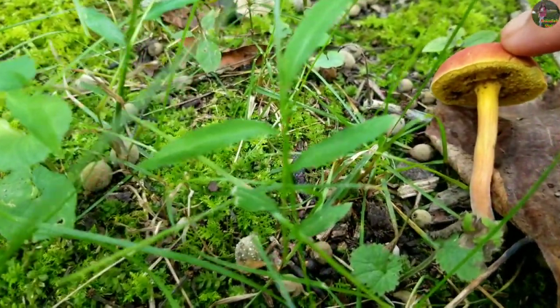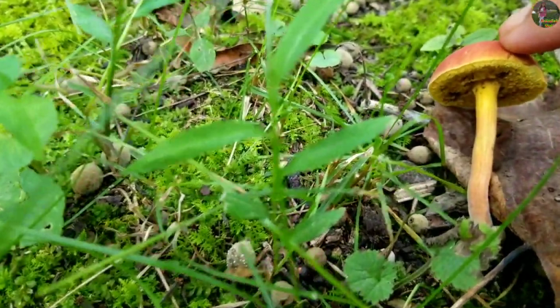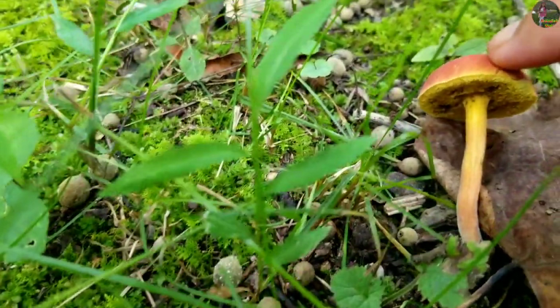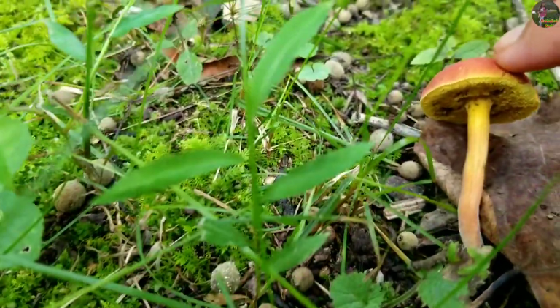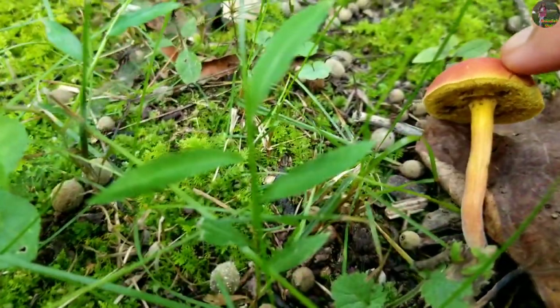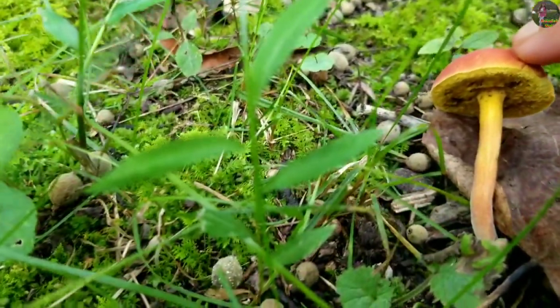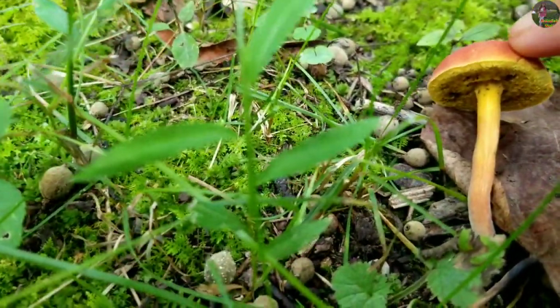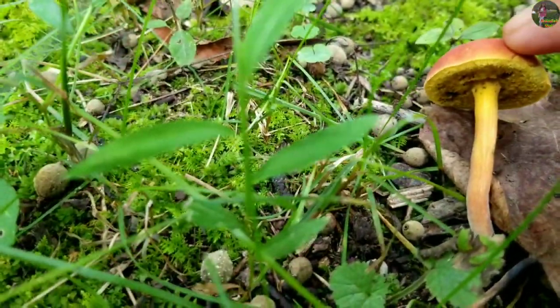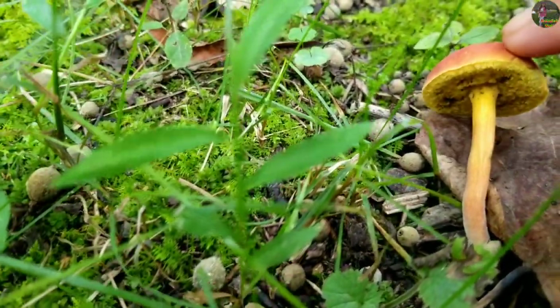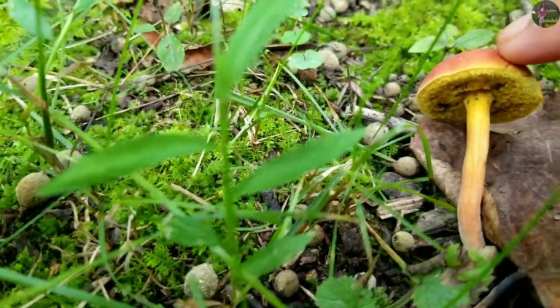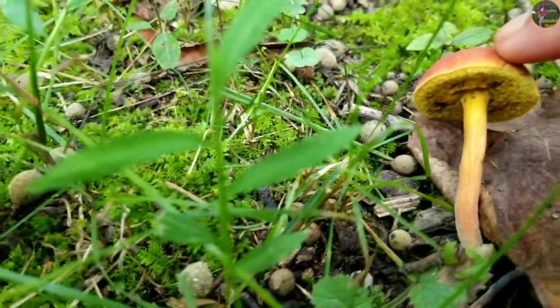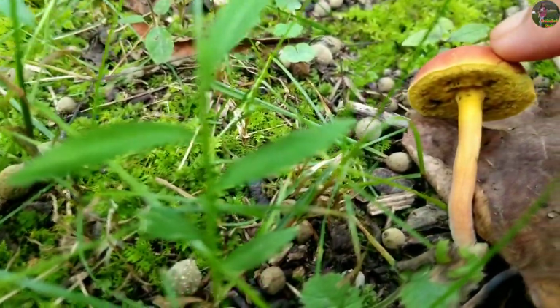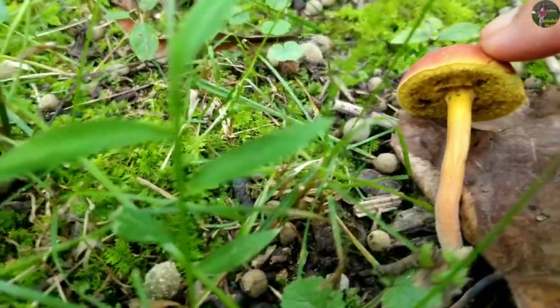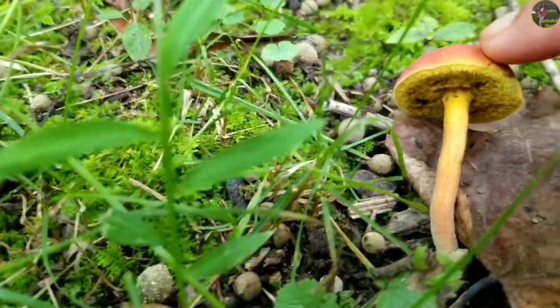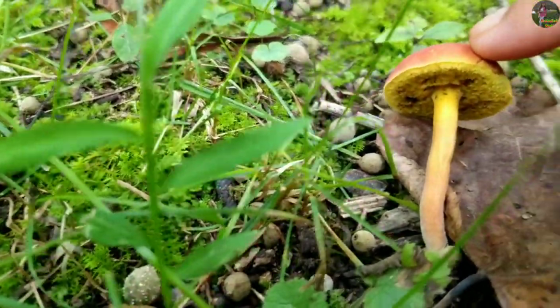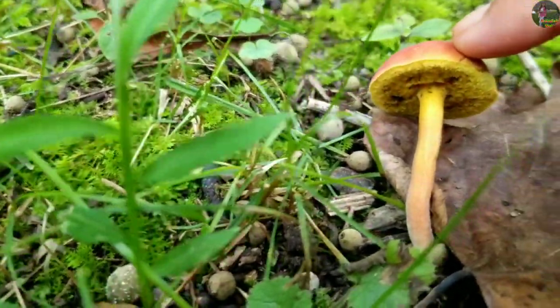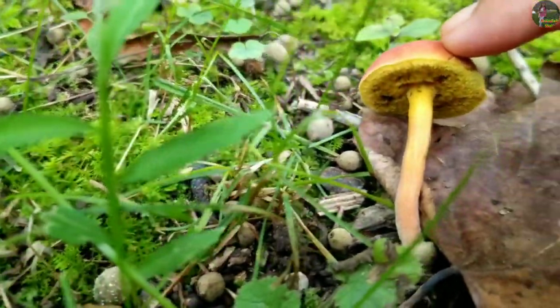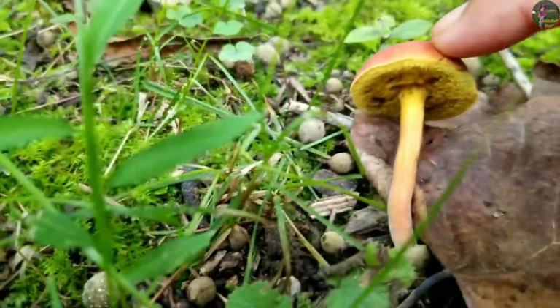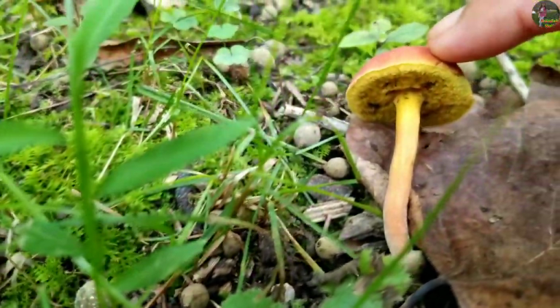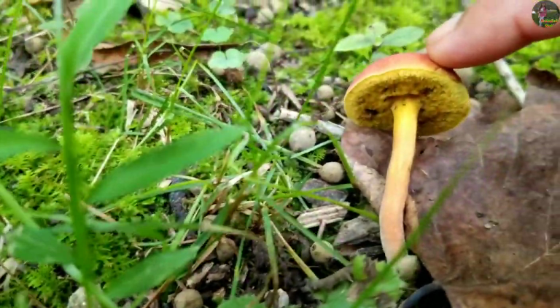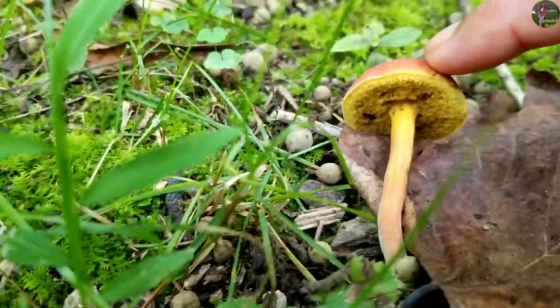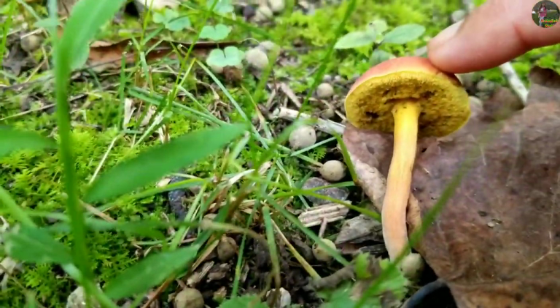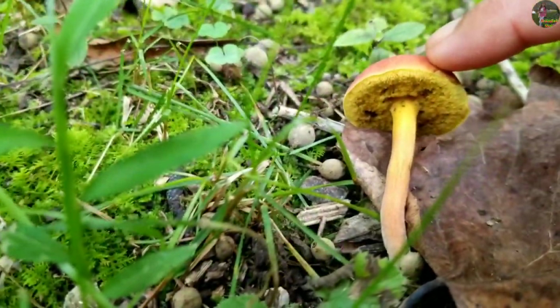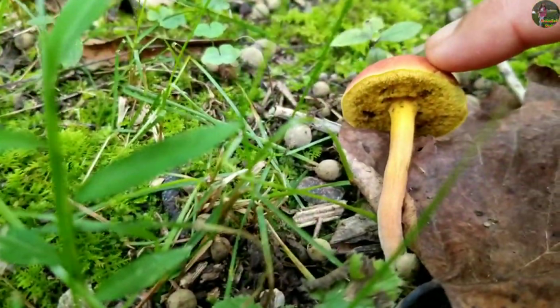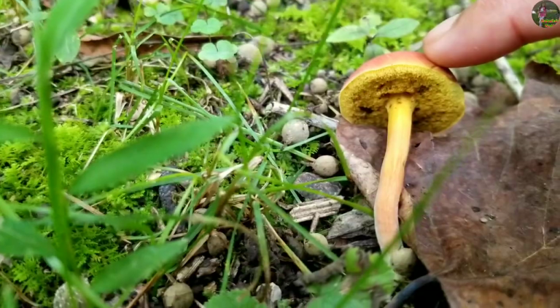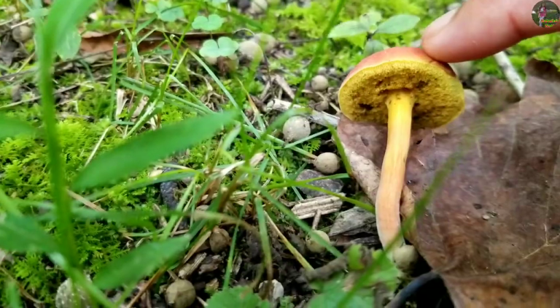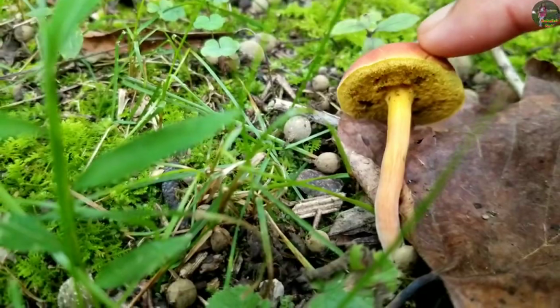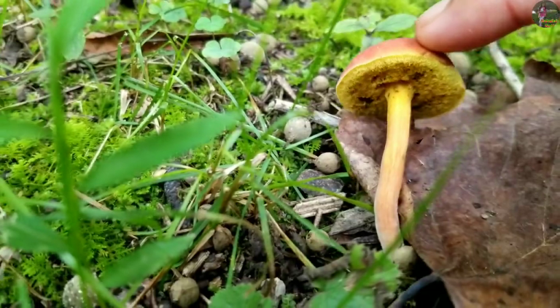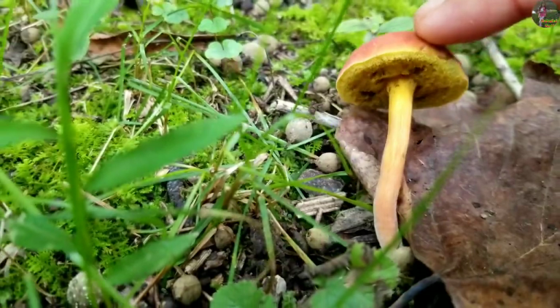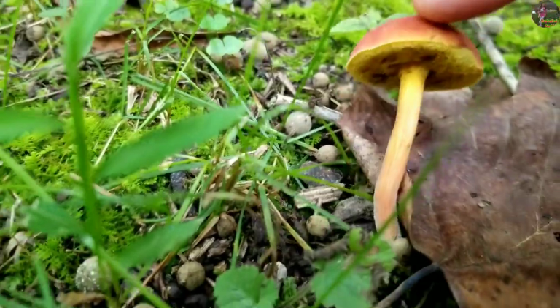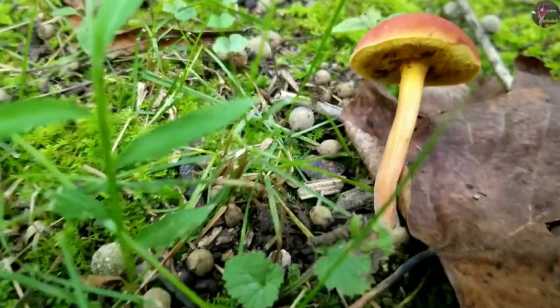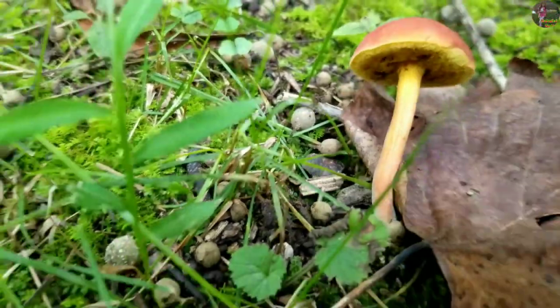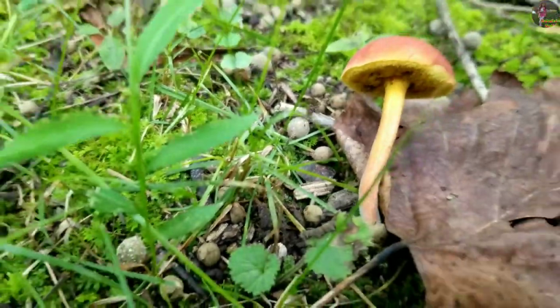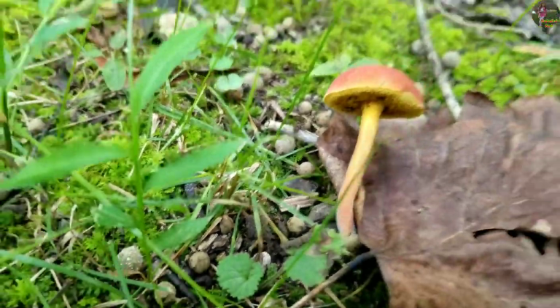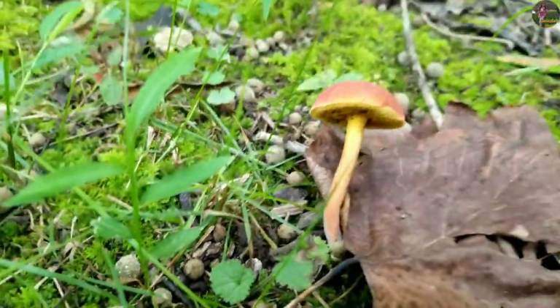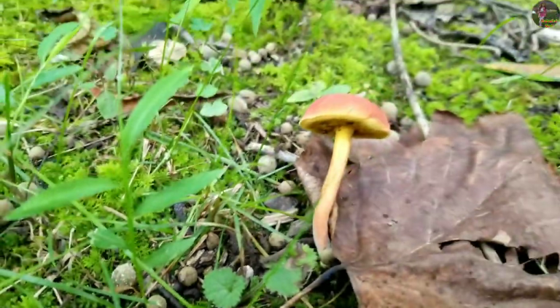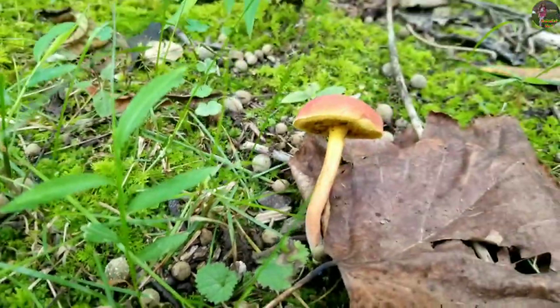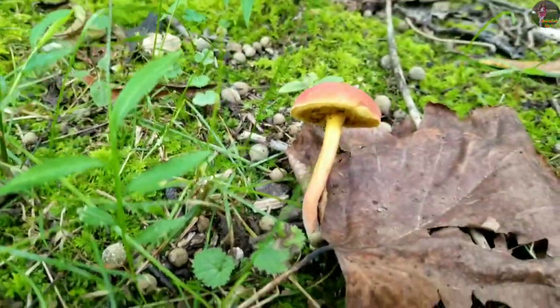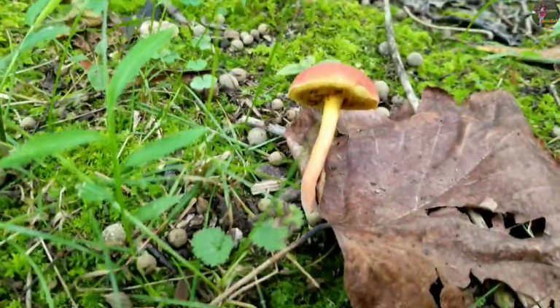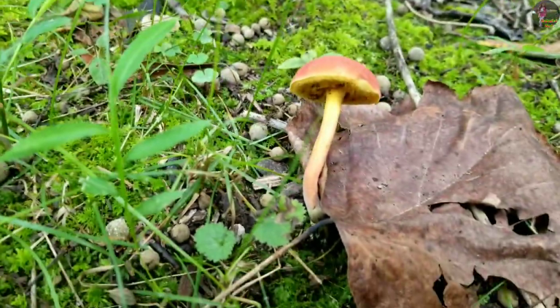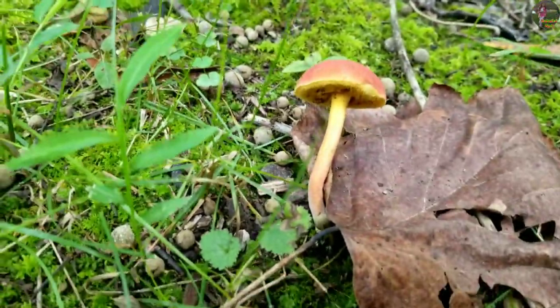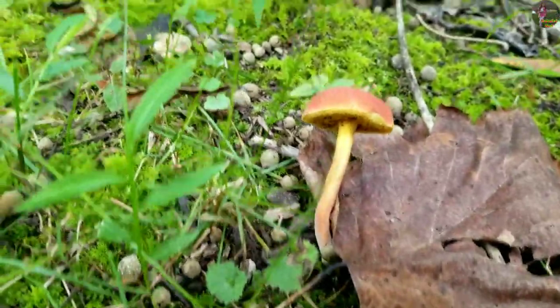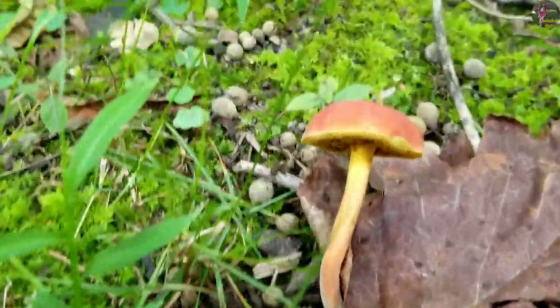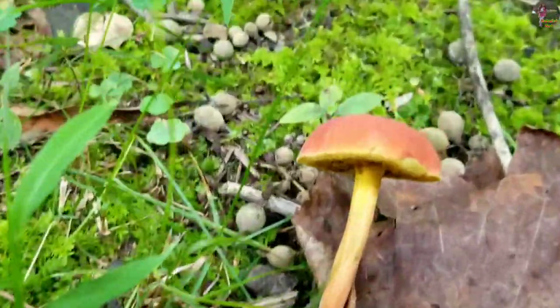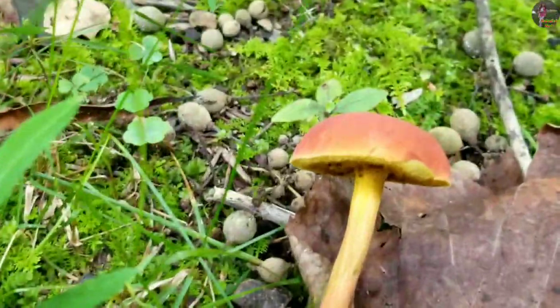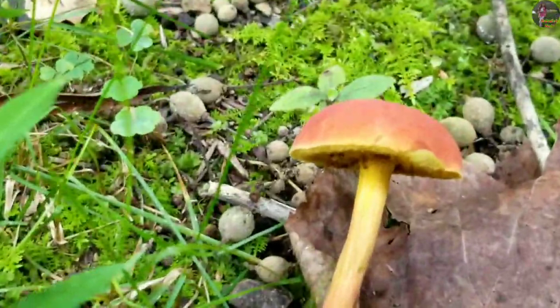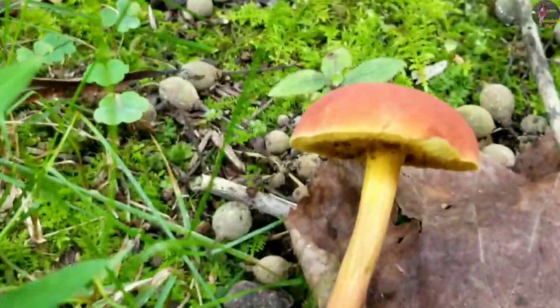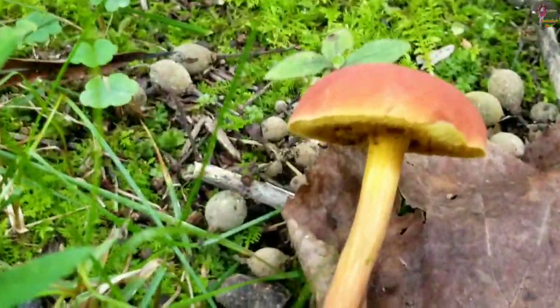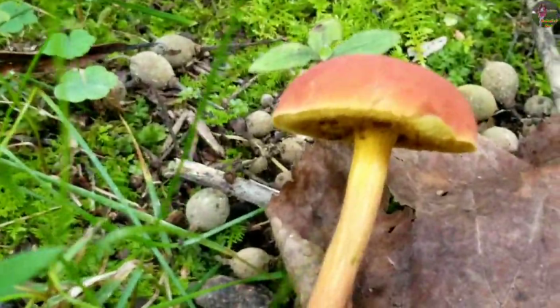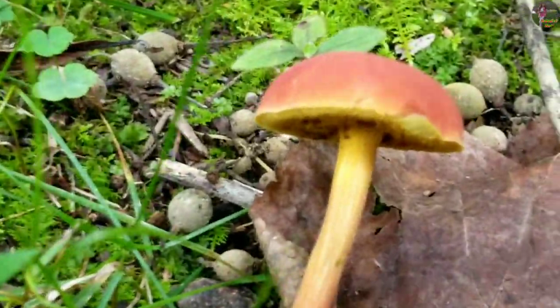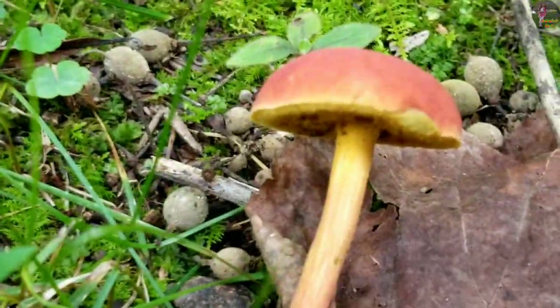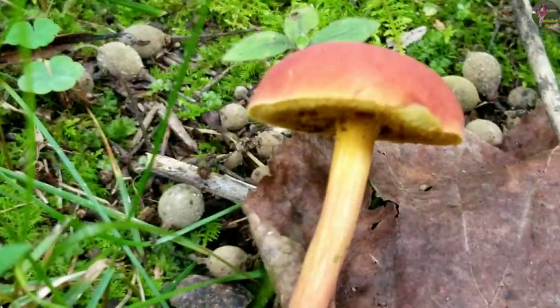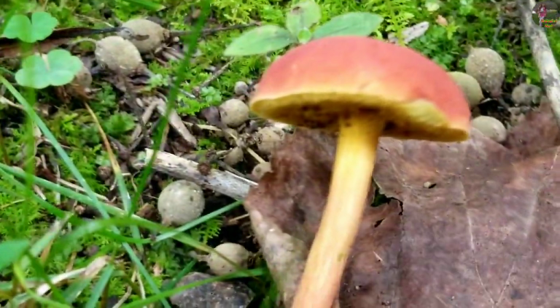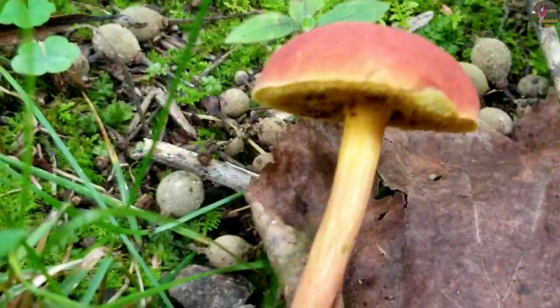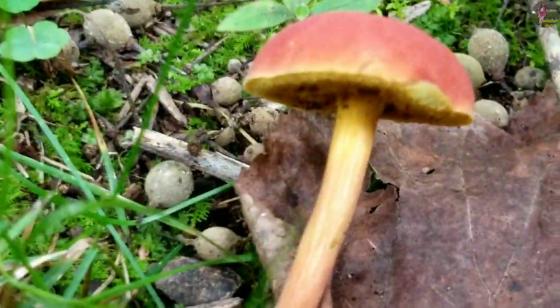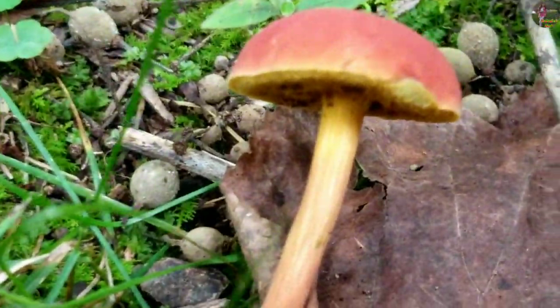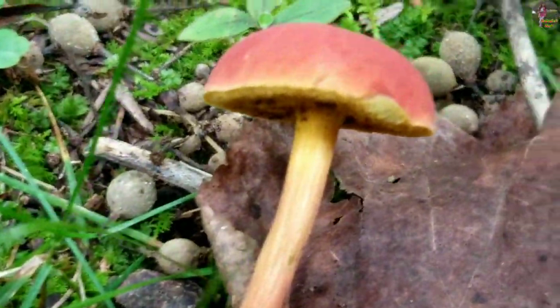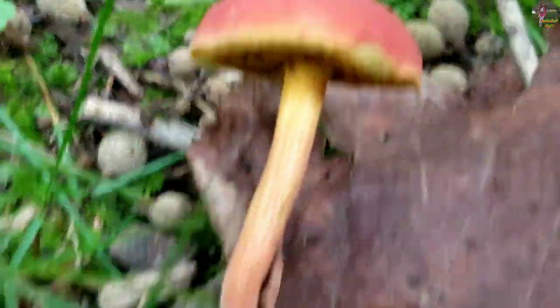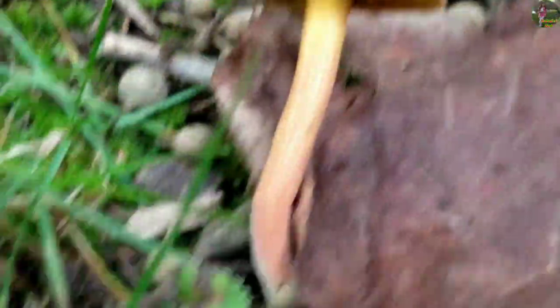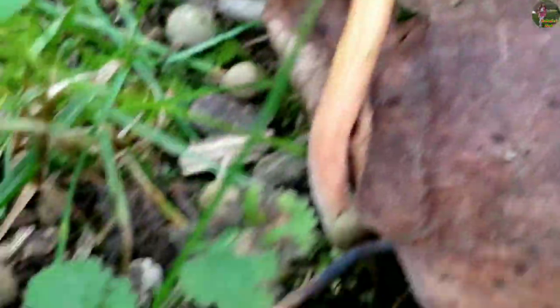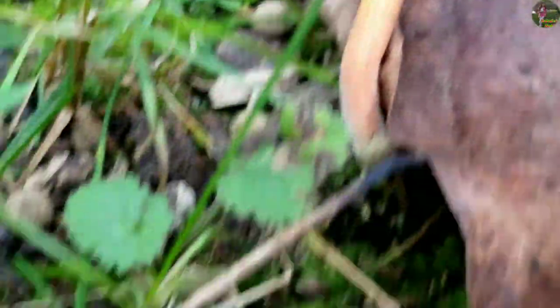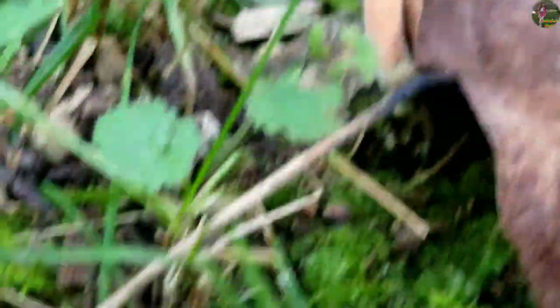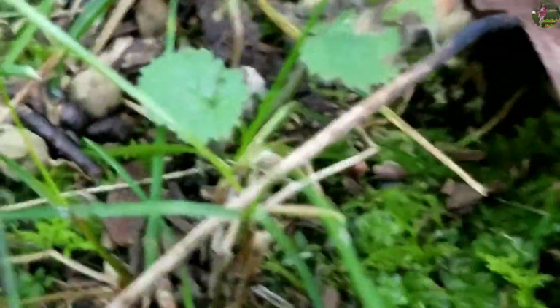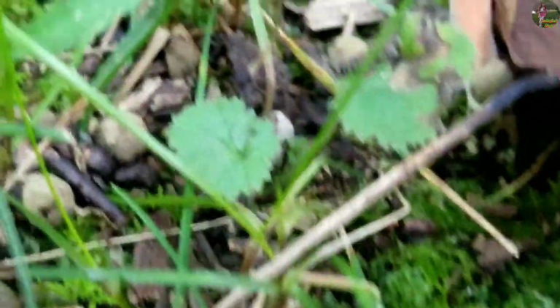Also, the countries it grows in are North America, Europe, Australia, and New Zealand.